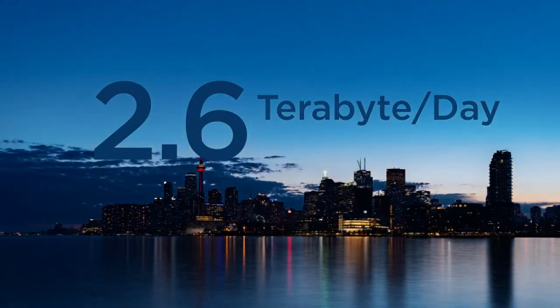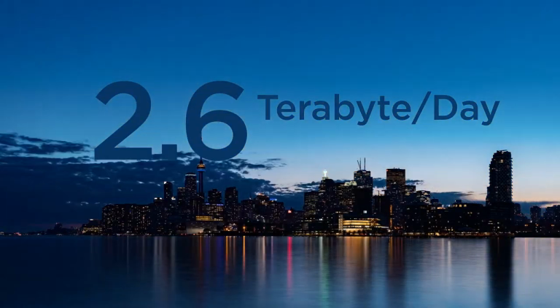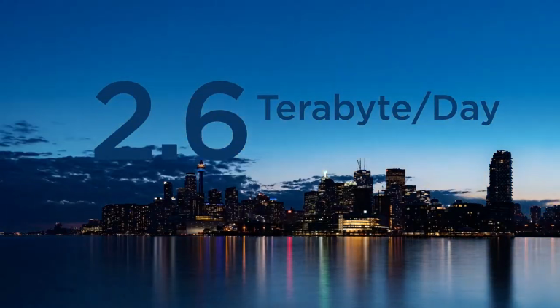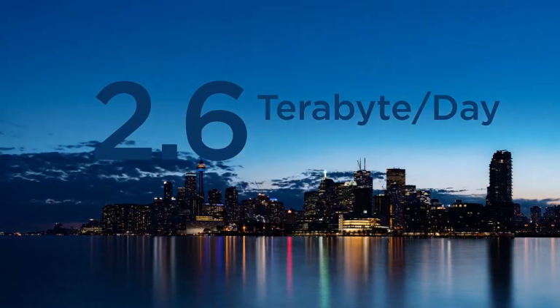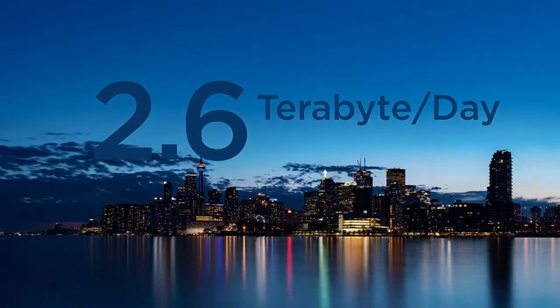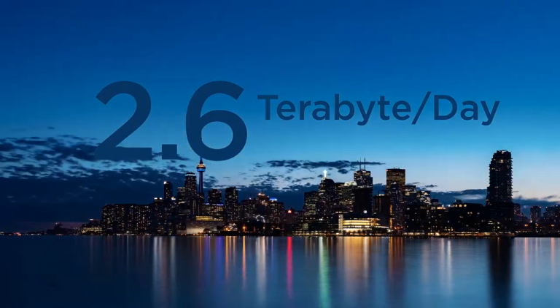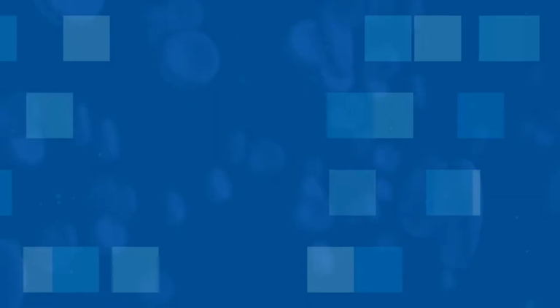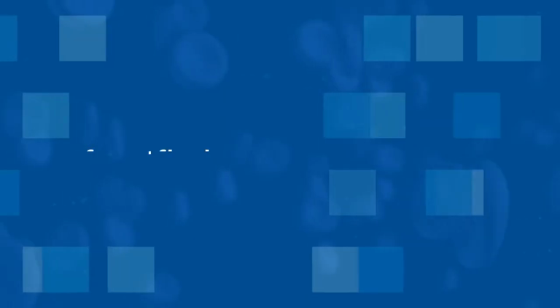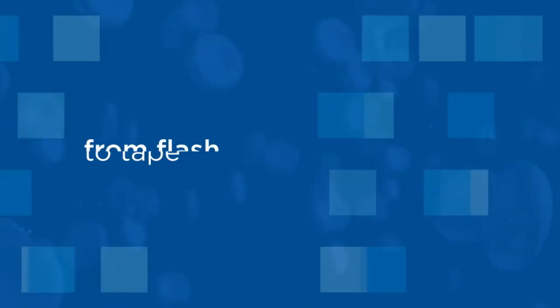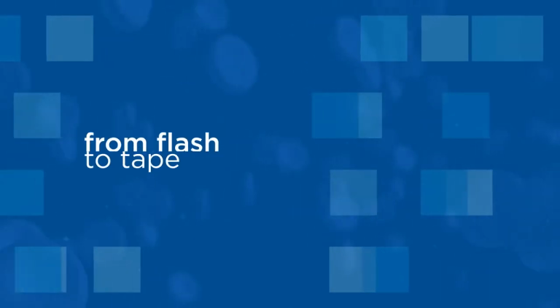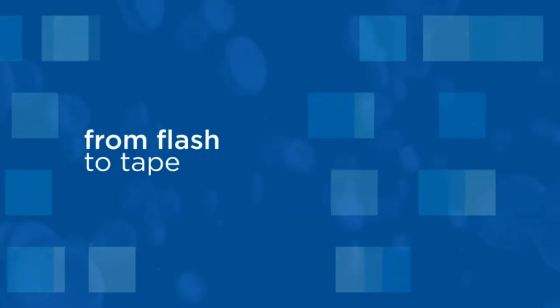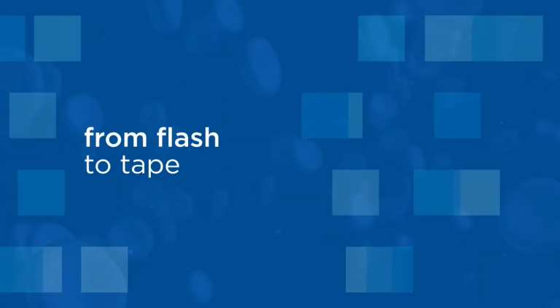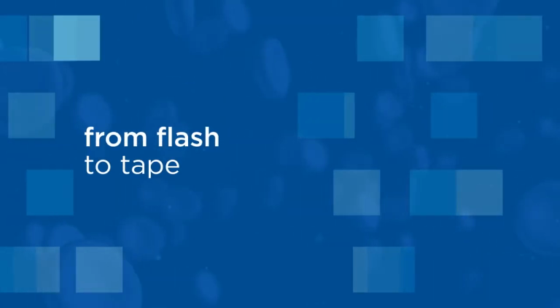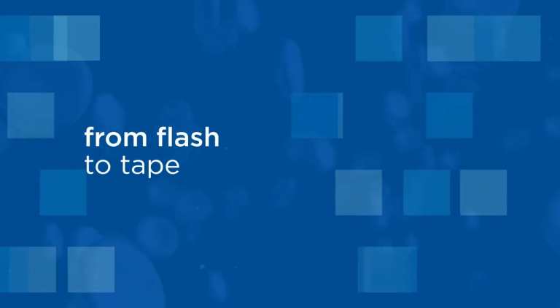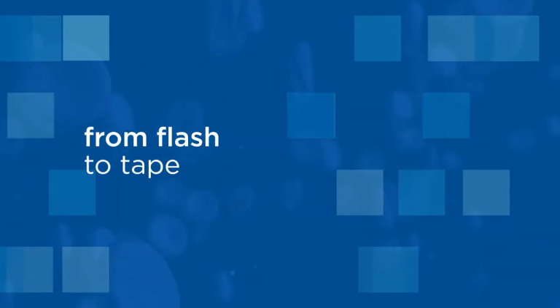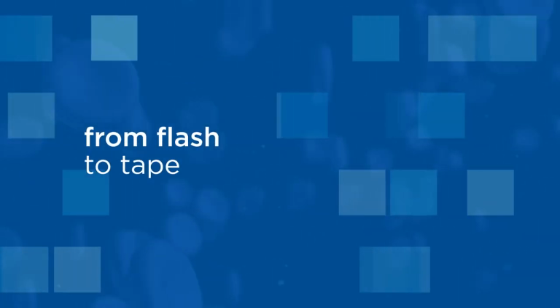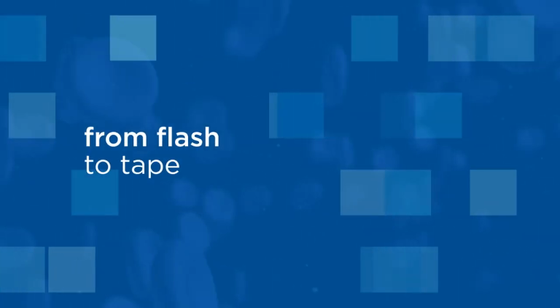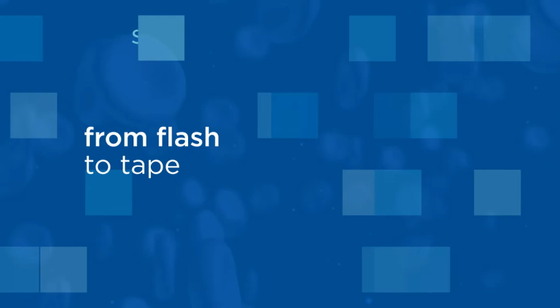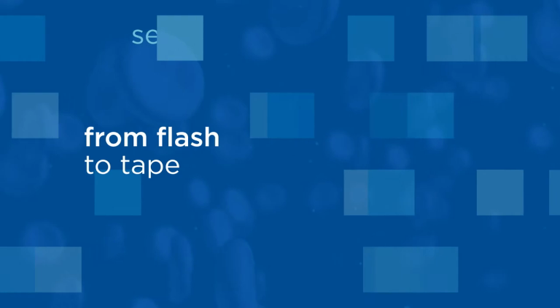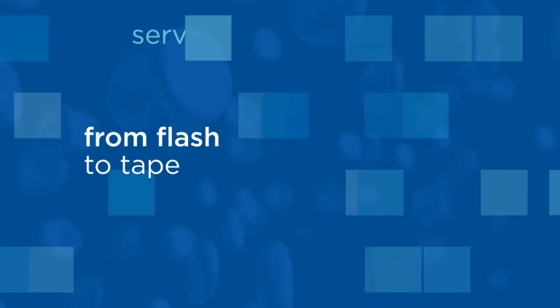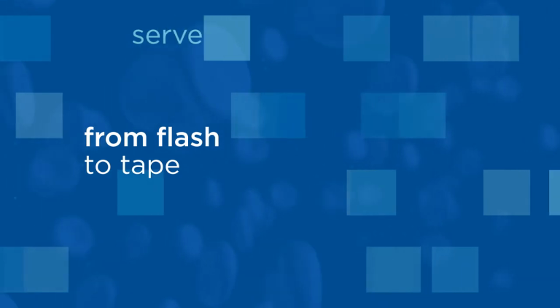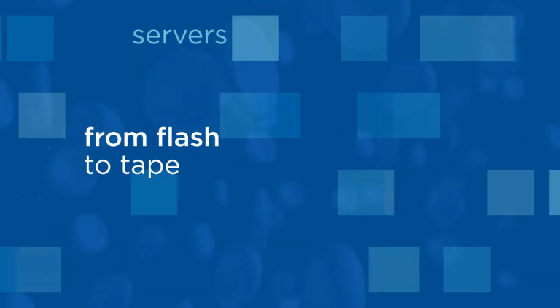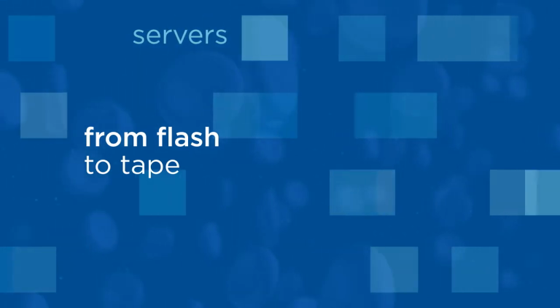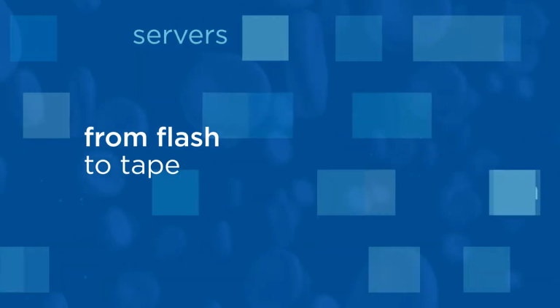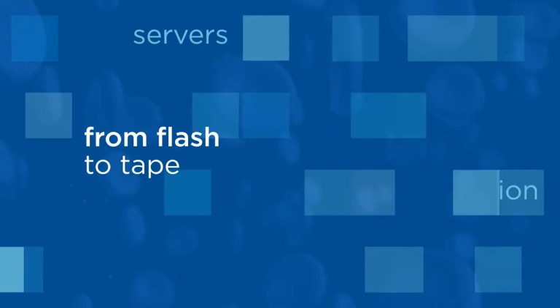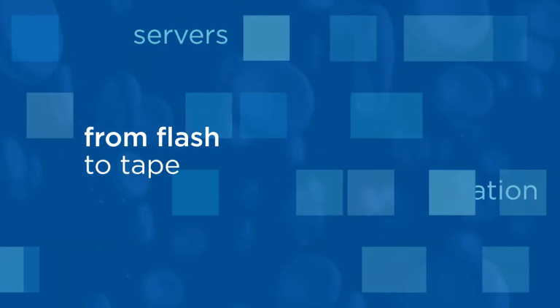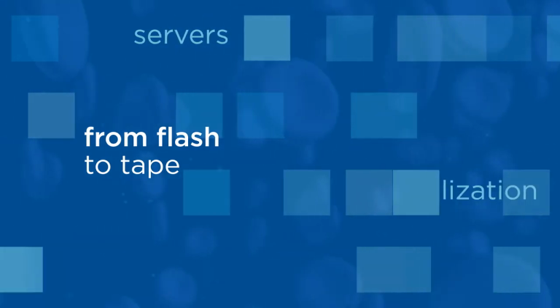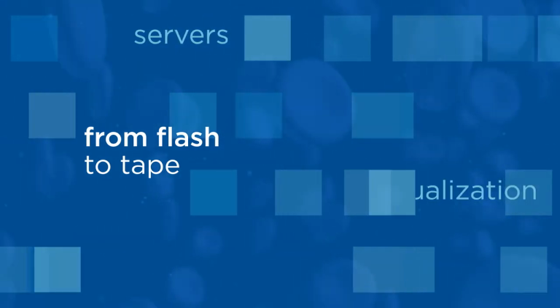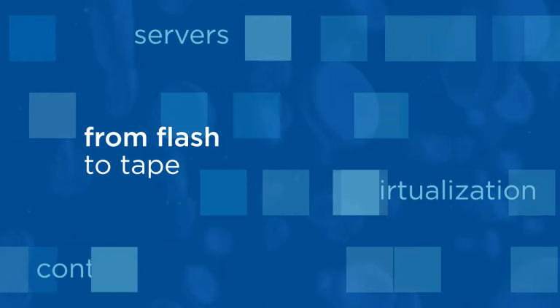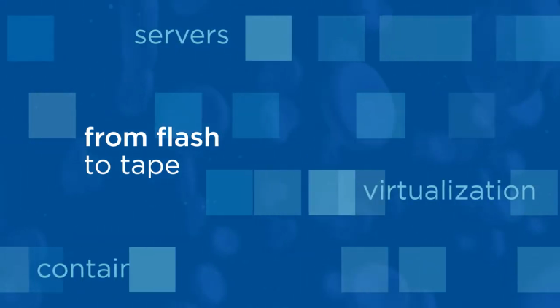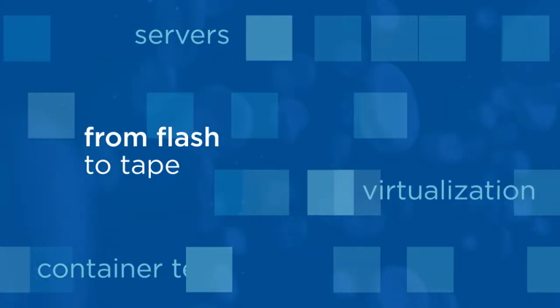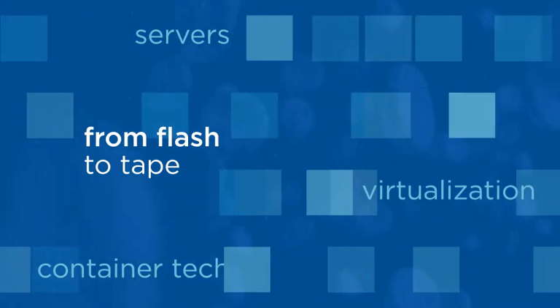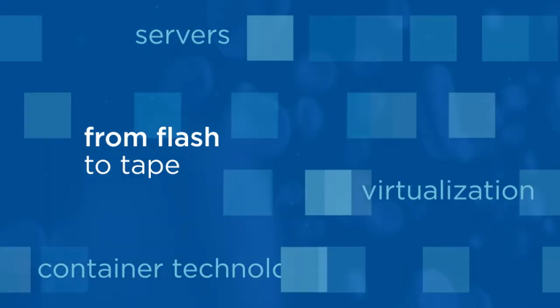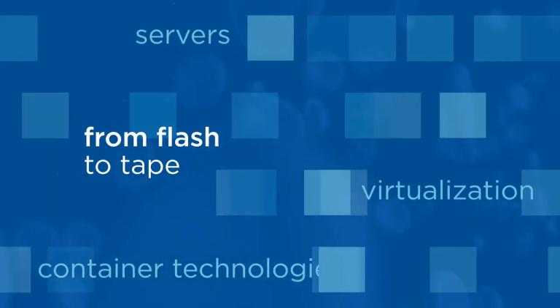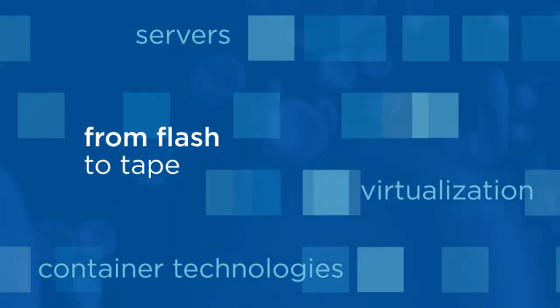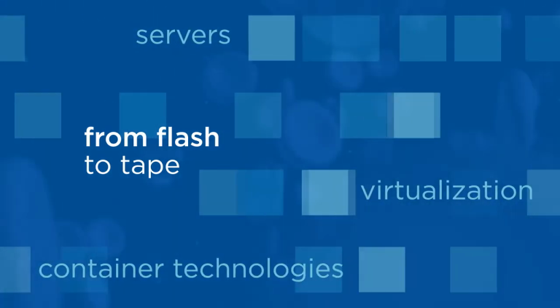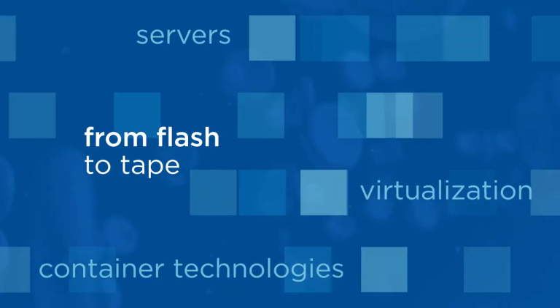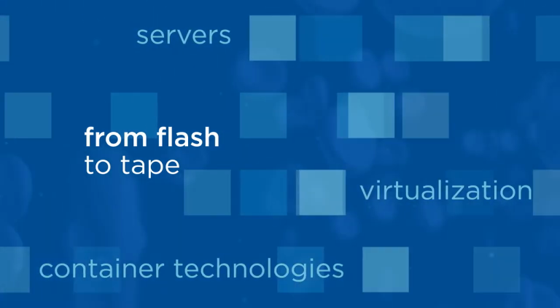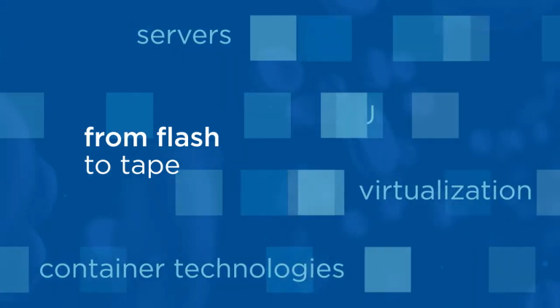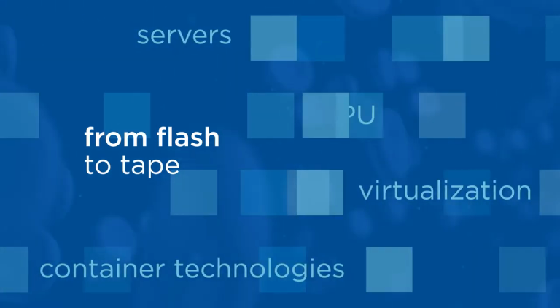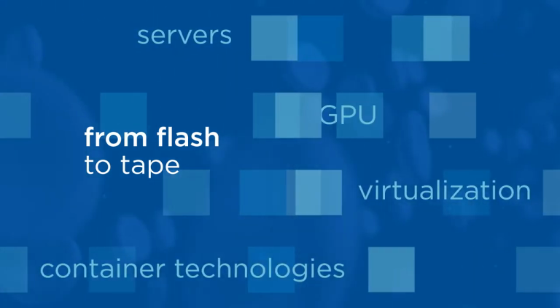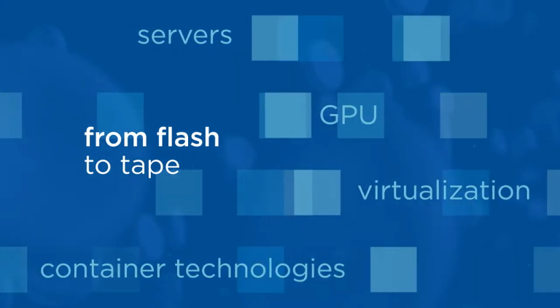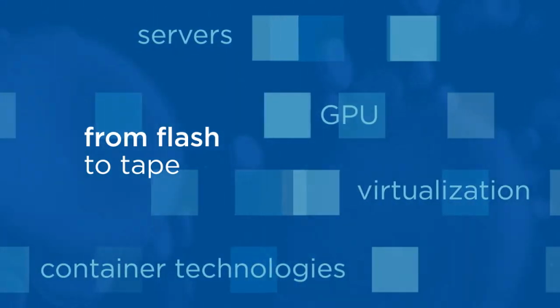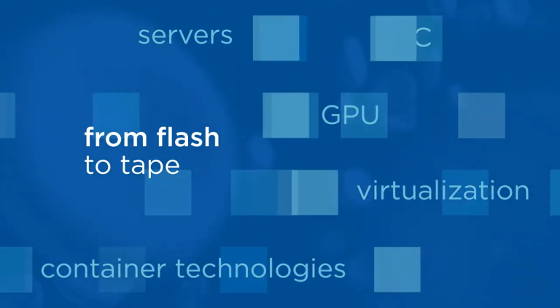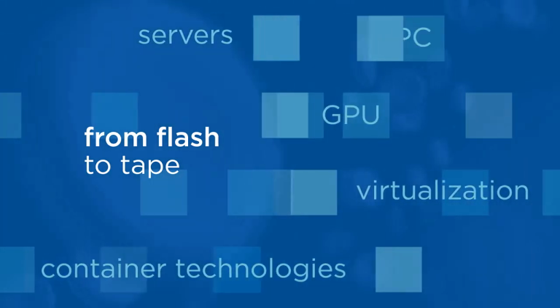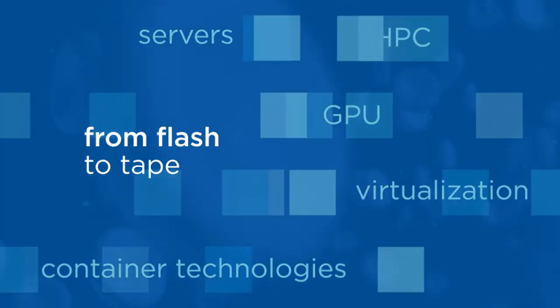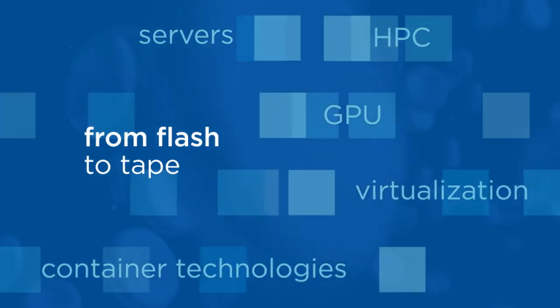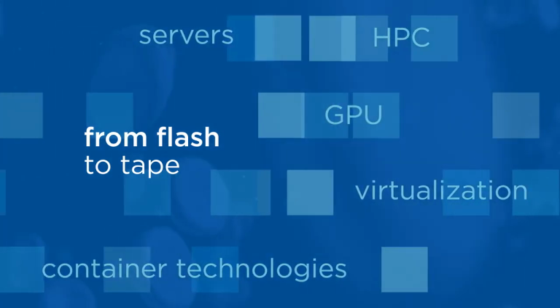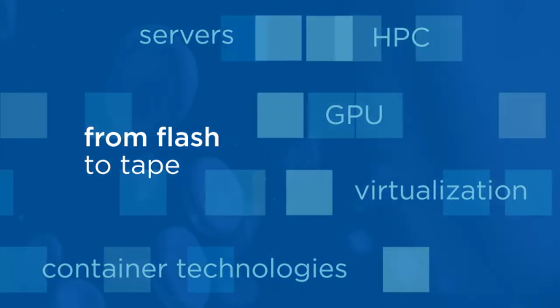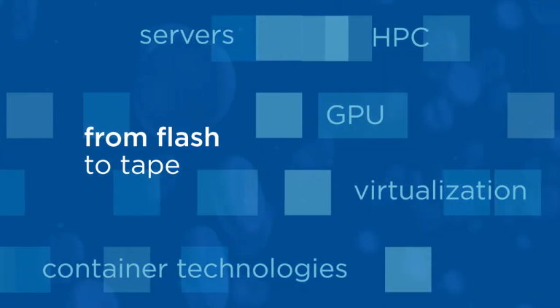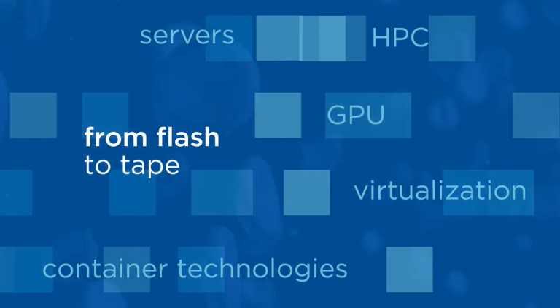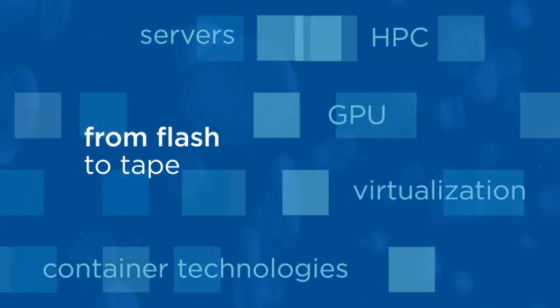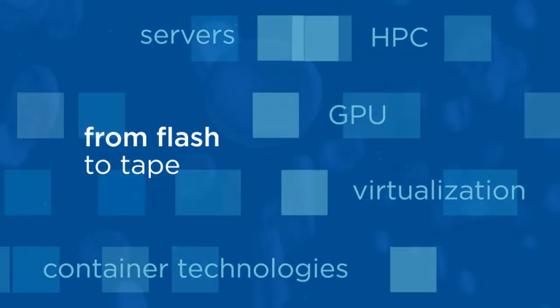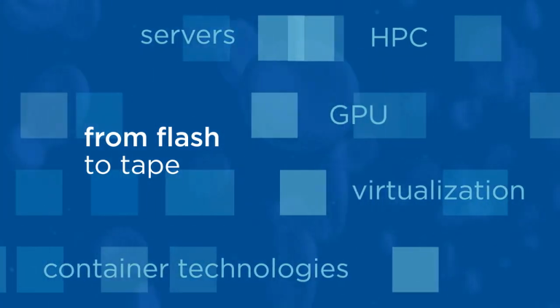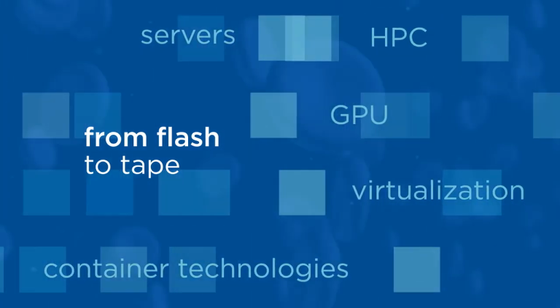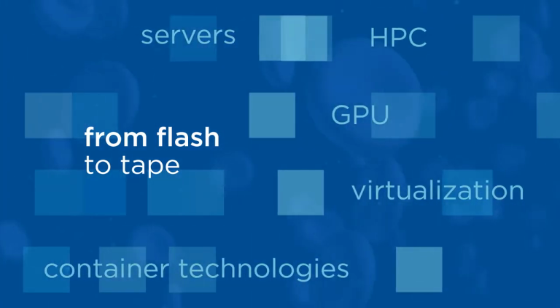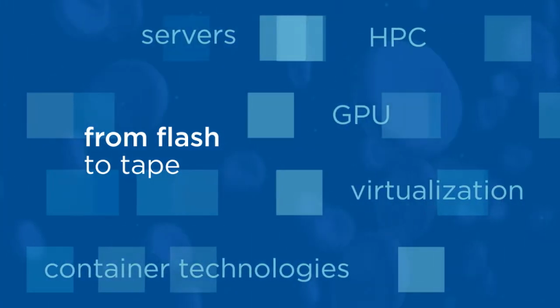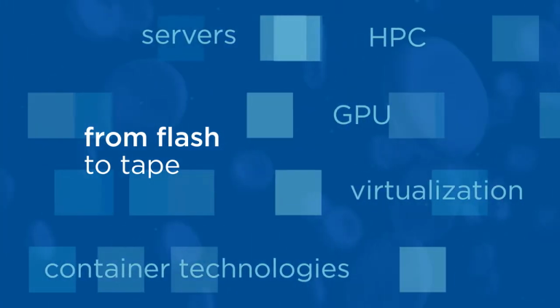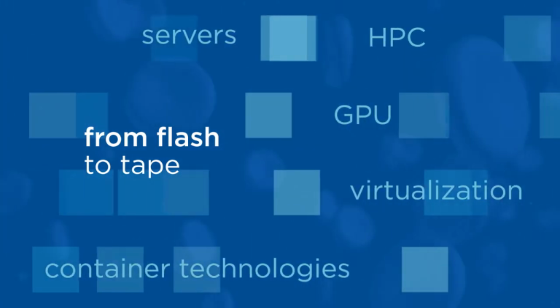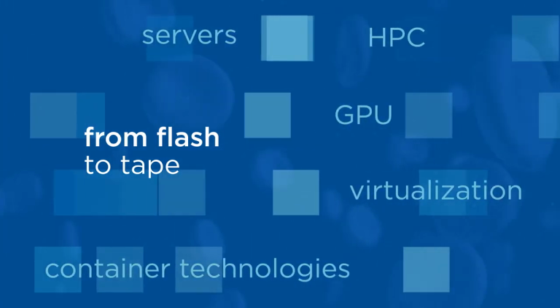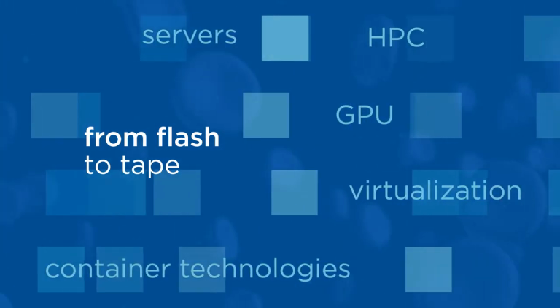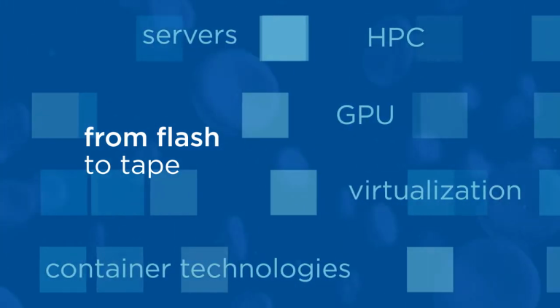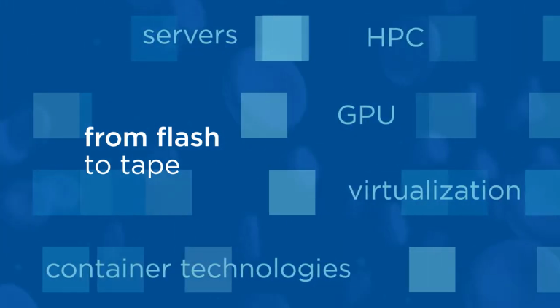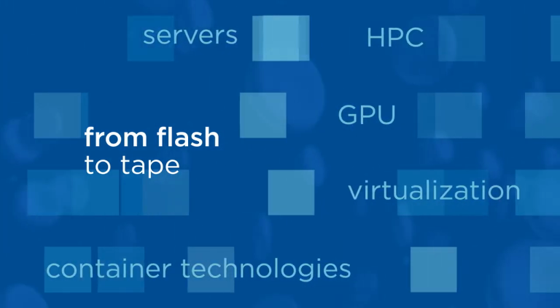Media from flash to tape is orchestrated with servers, virtualization, container technologies, GPU and HPC.